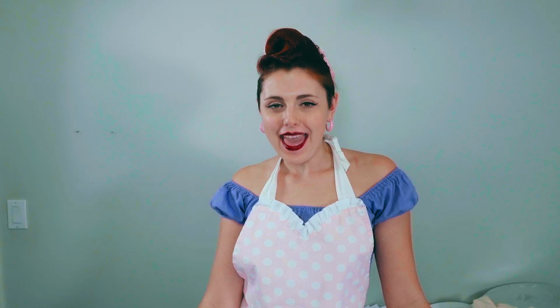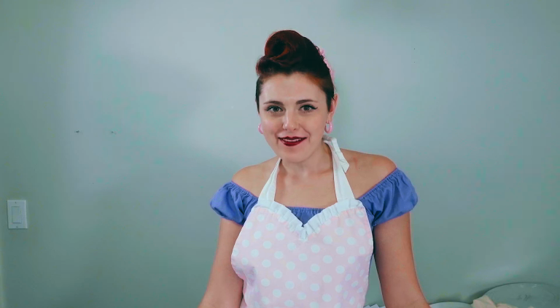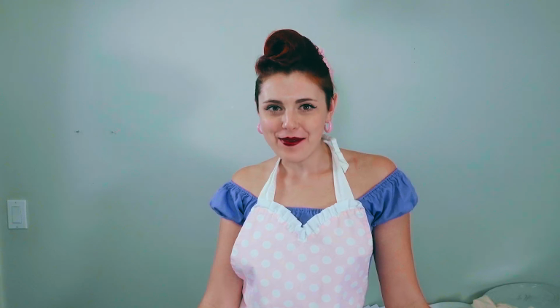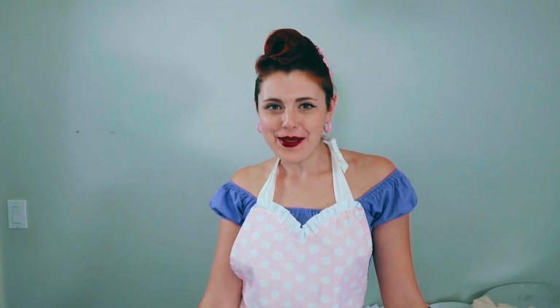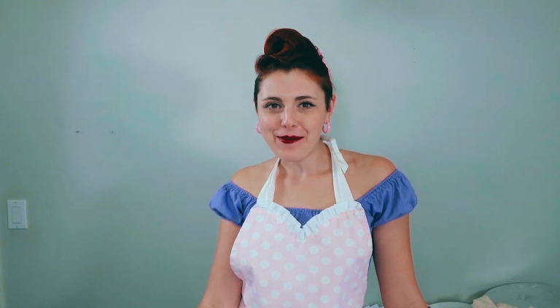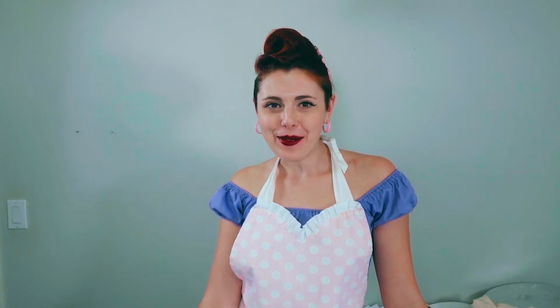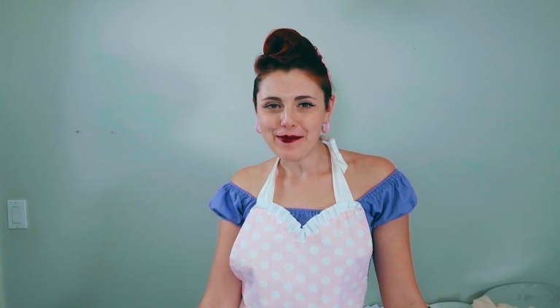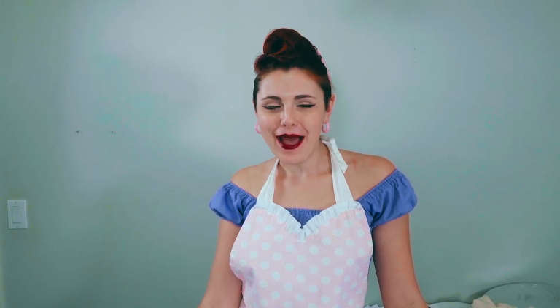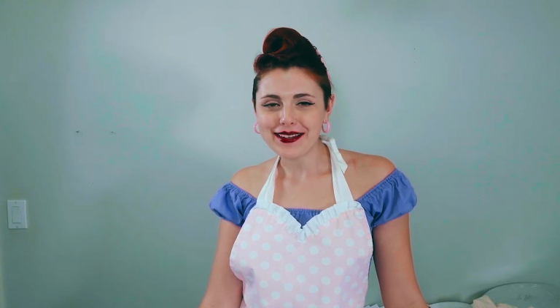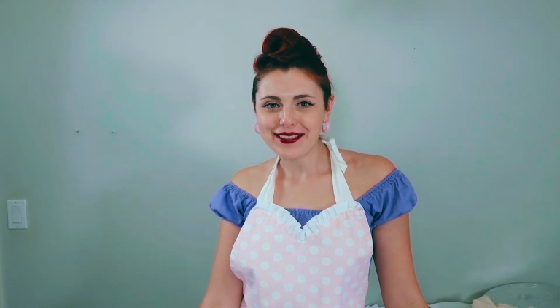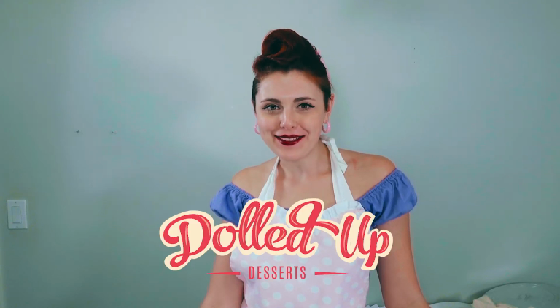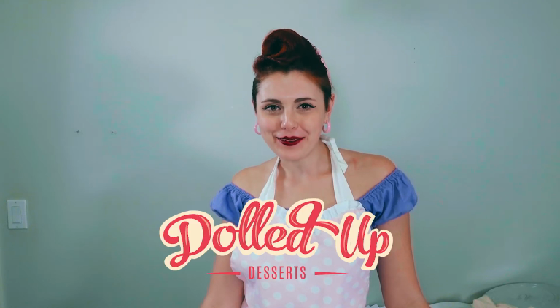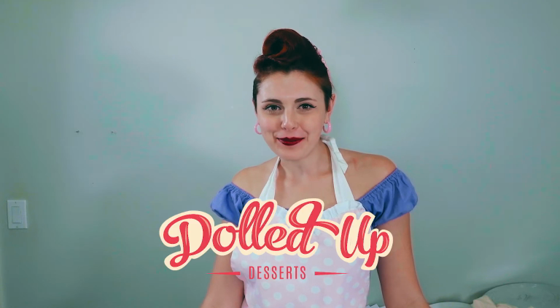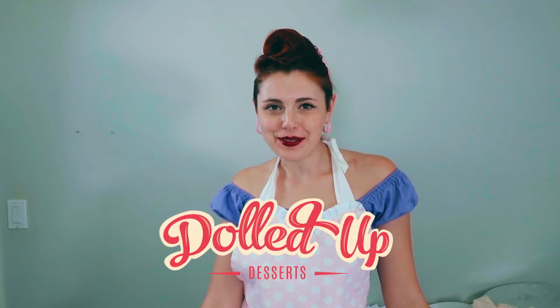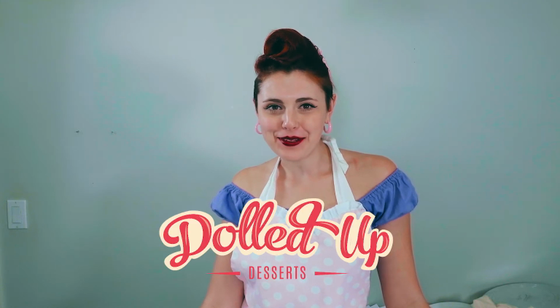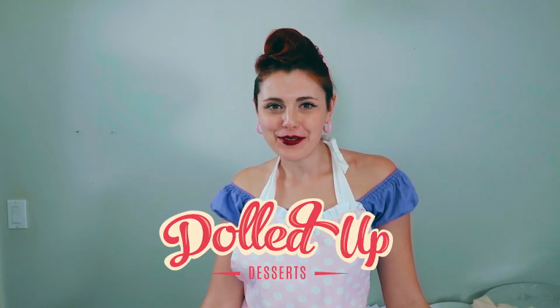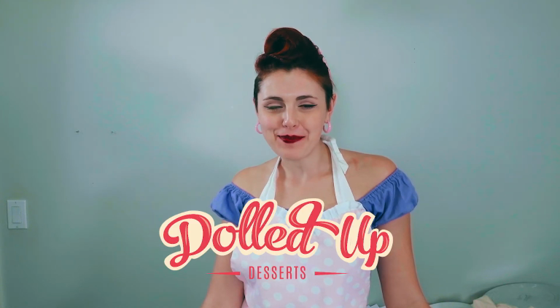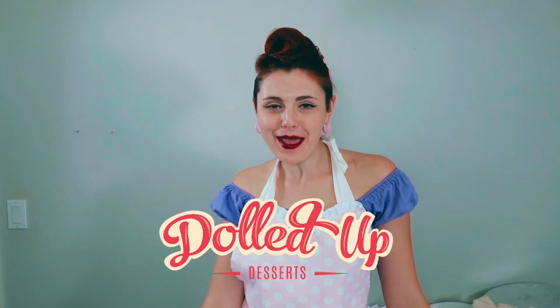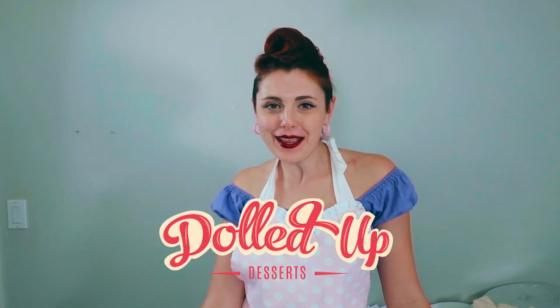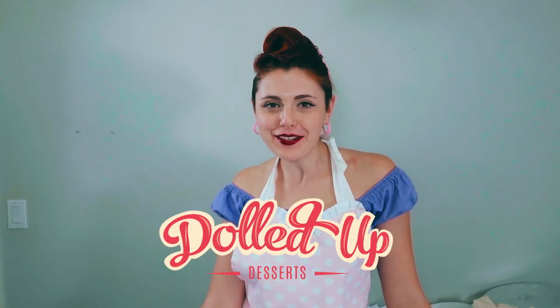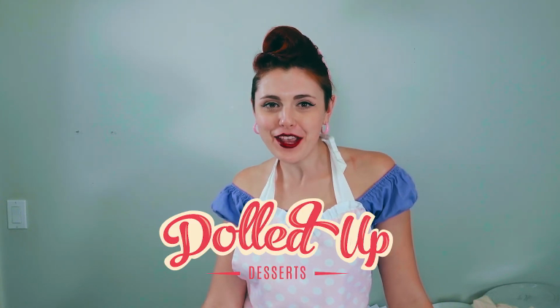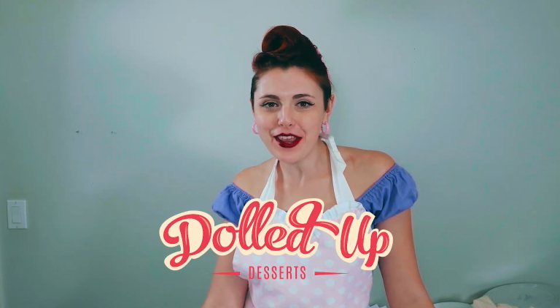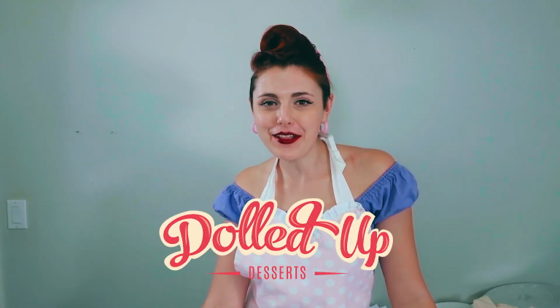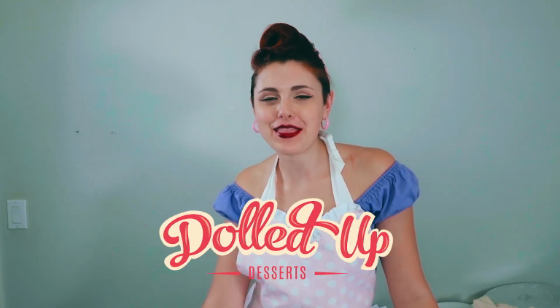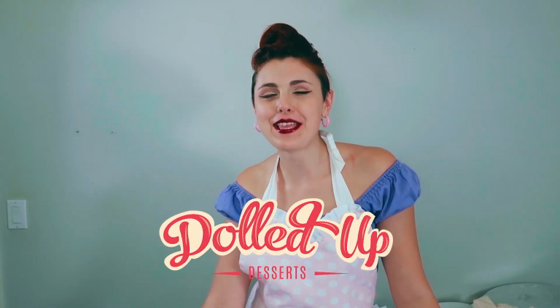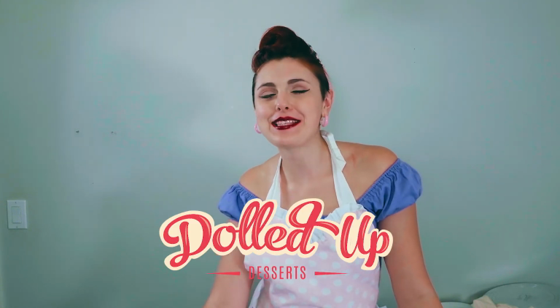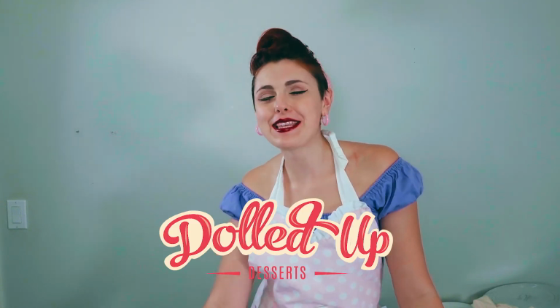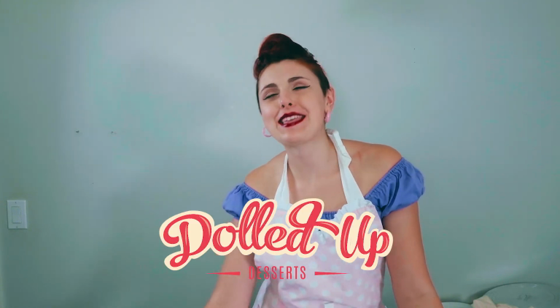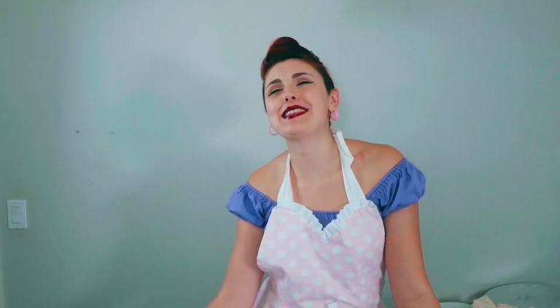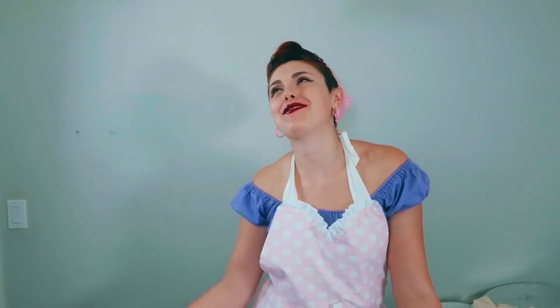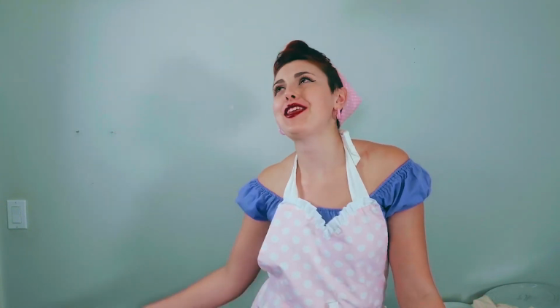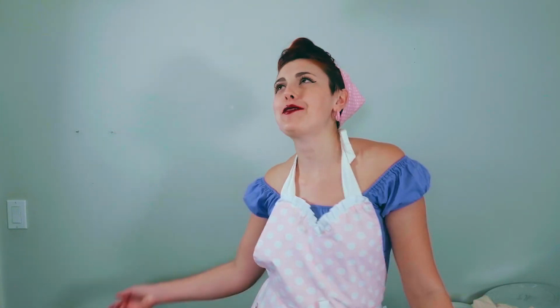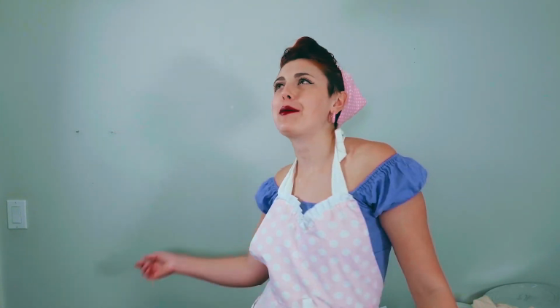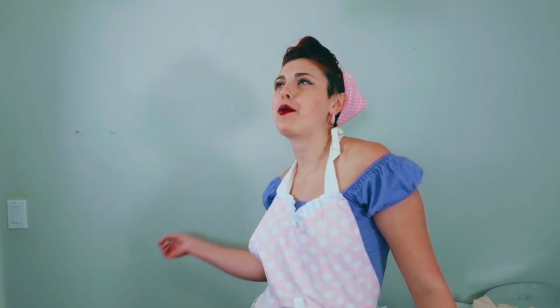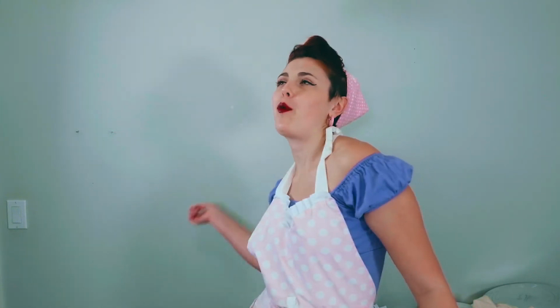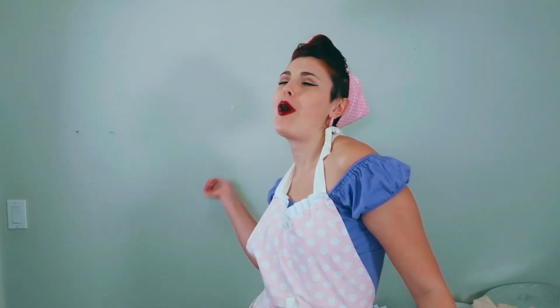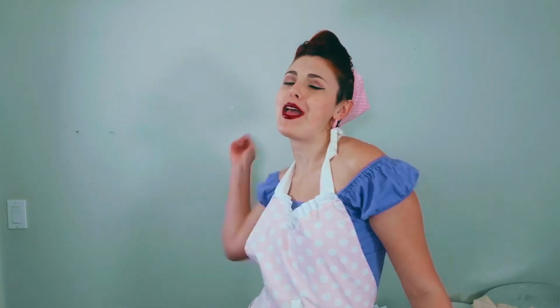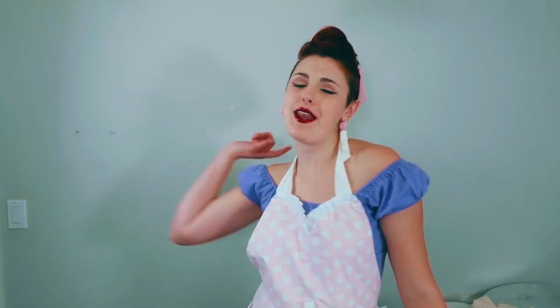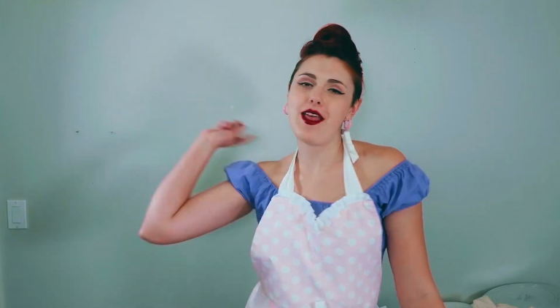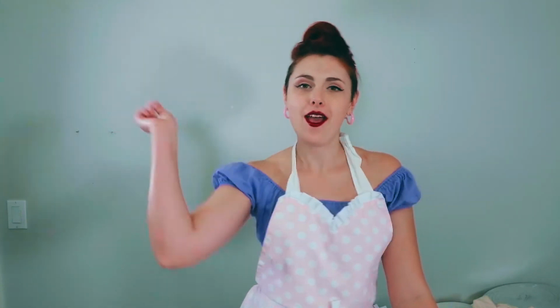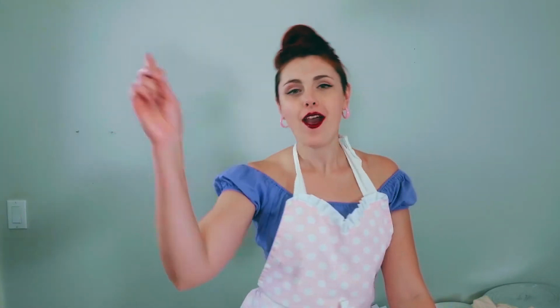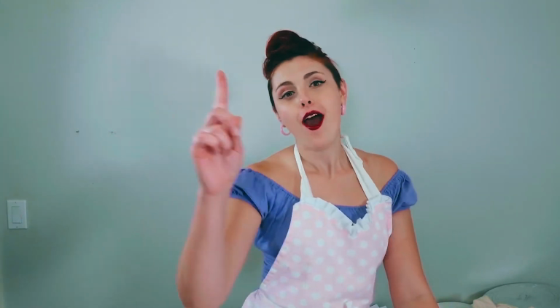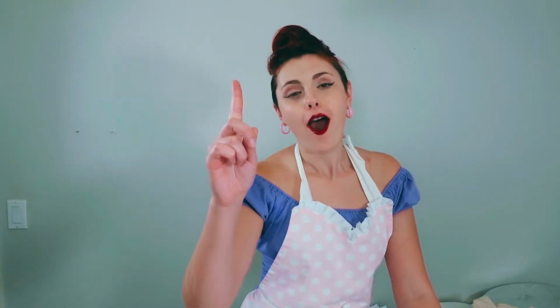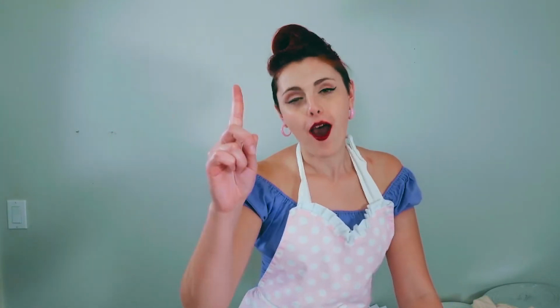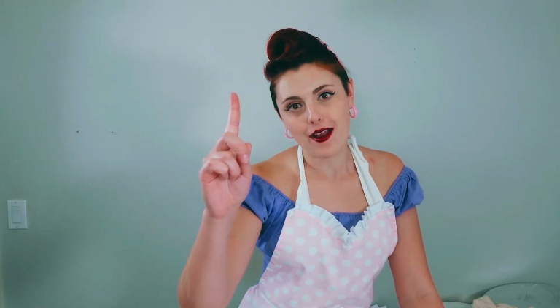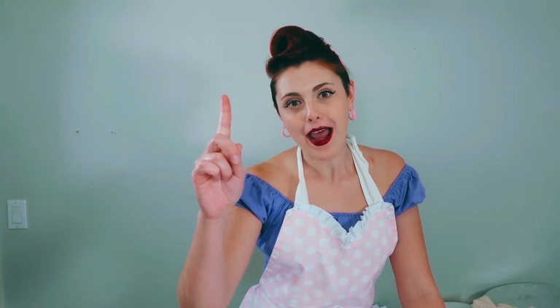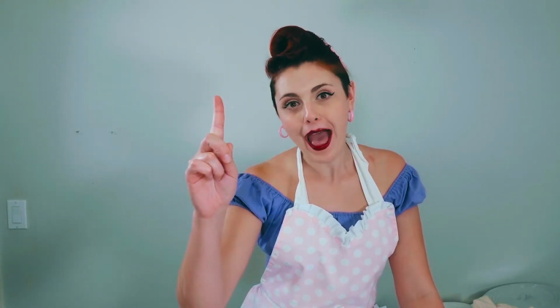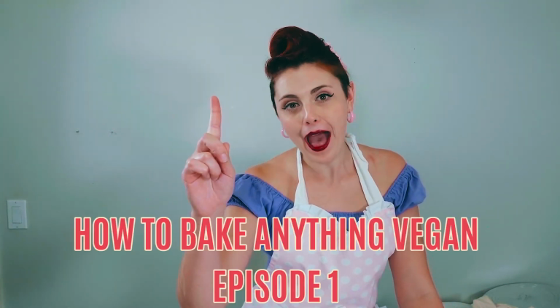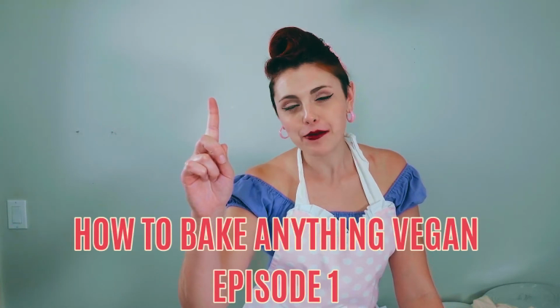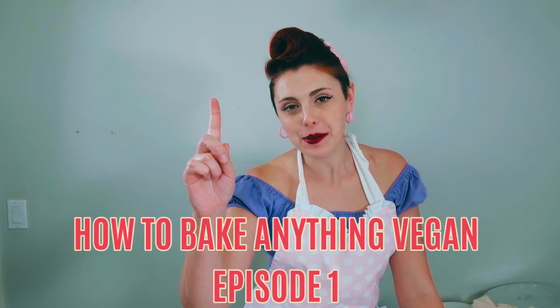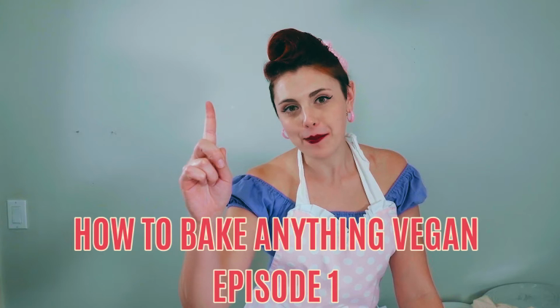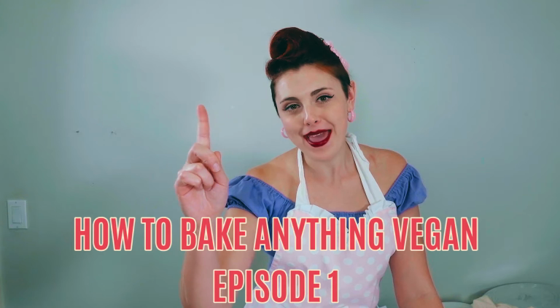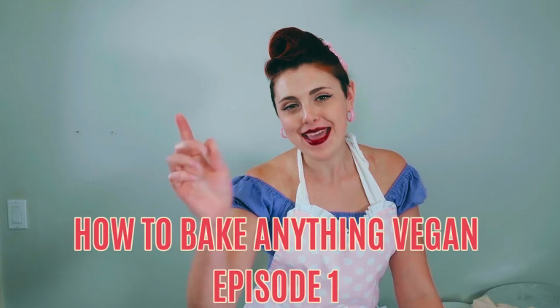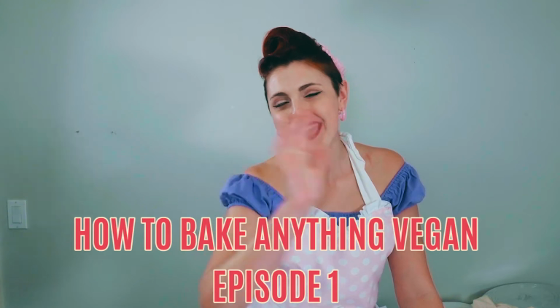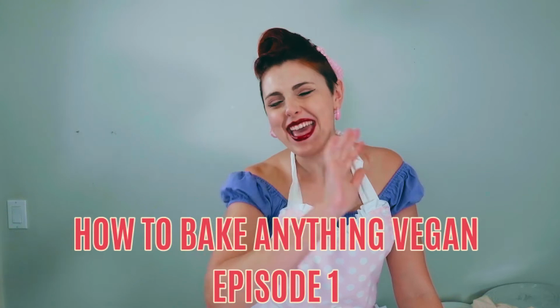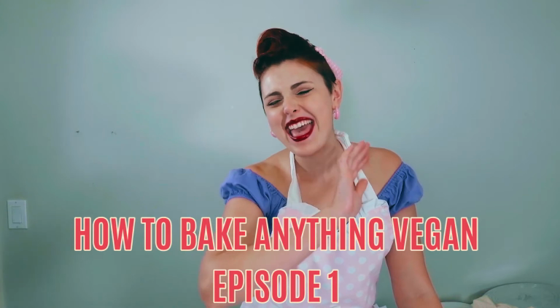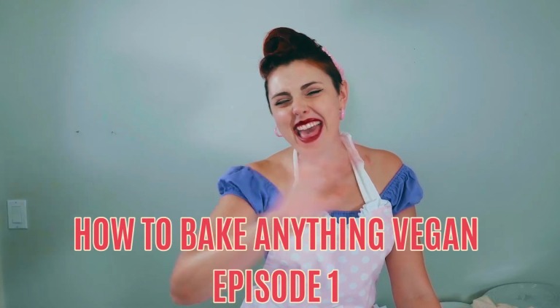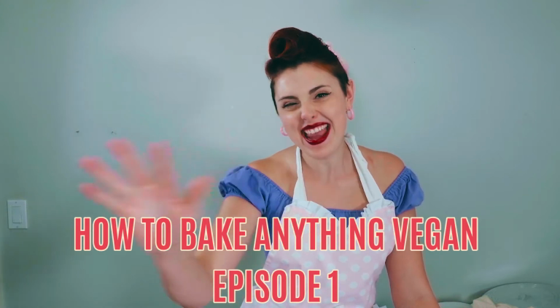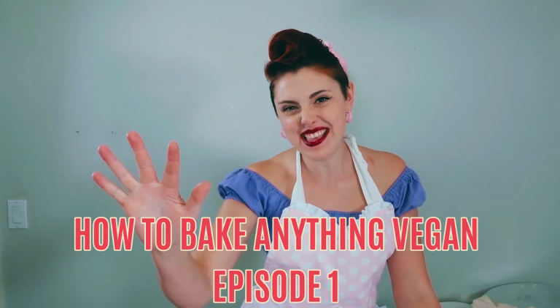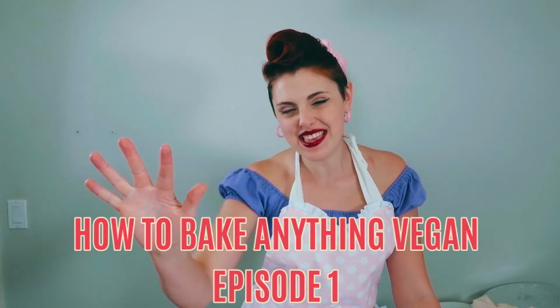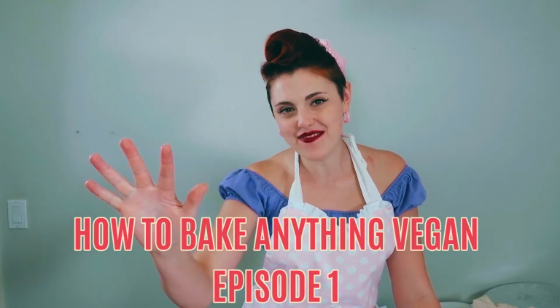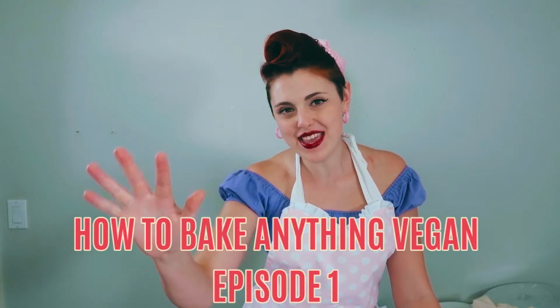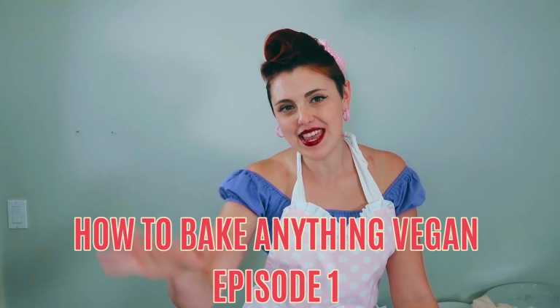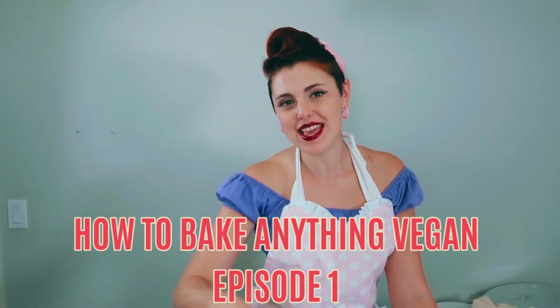Hey everybody, welcome back to the Dollop Desserts Baking Channel. This is video number one on how to bake anything vegan.